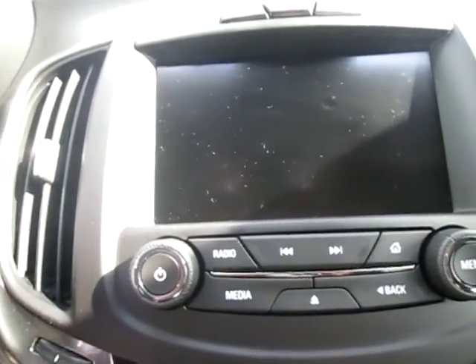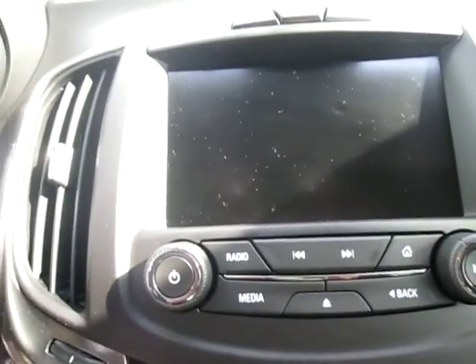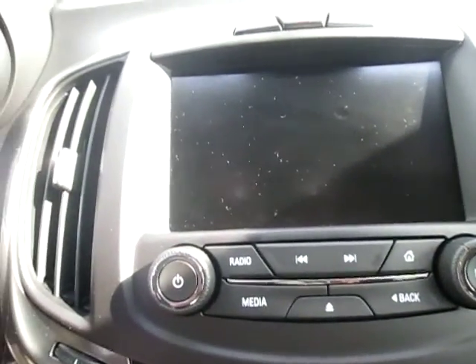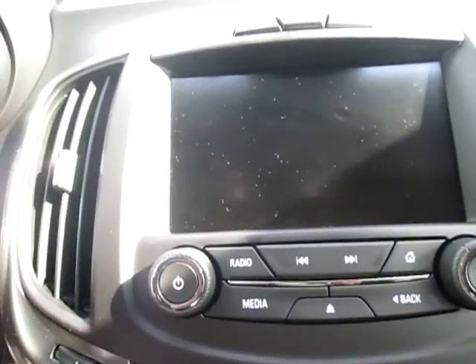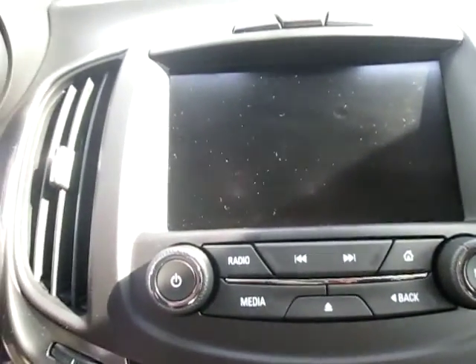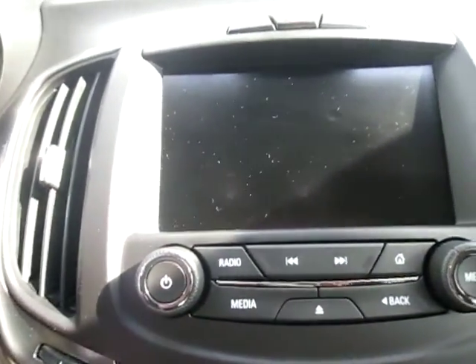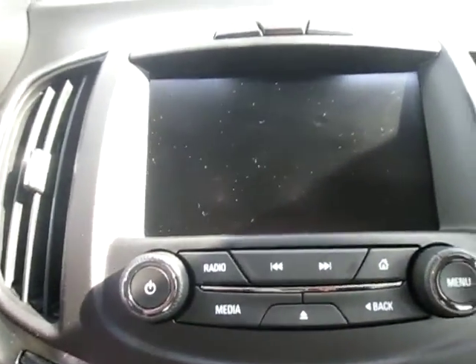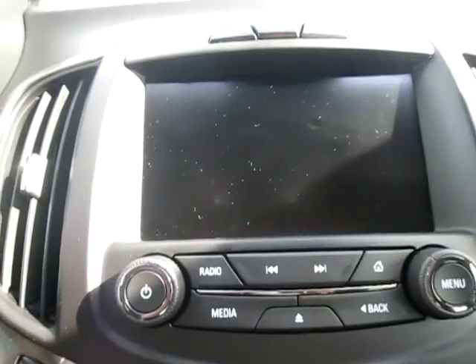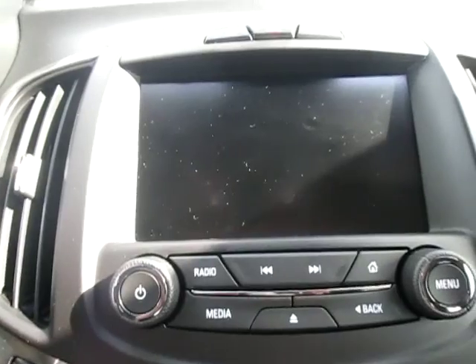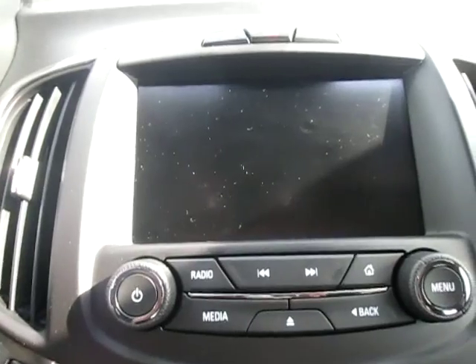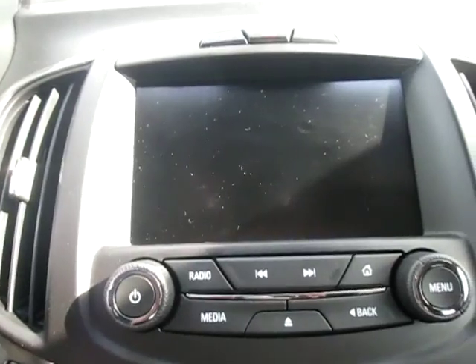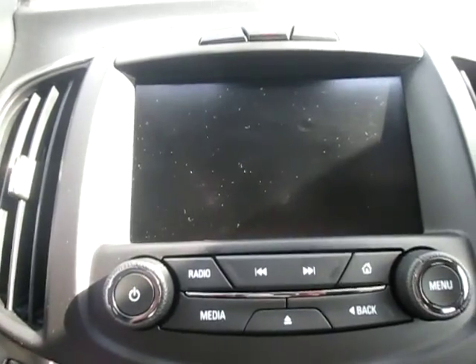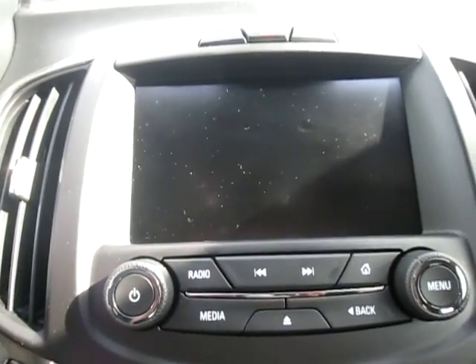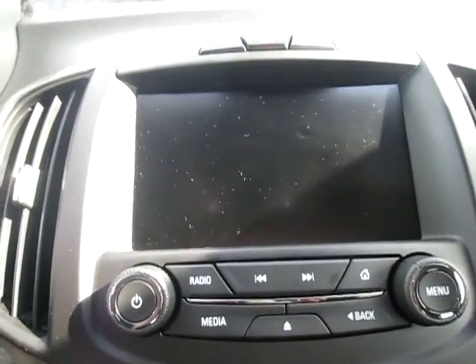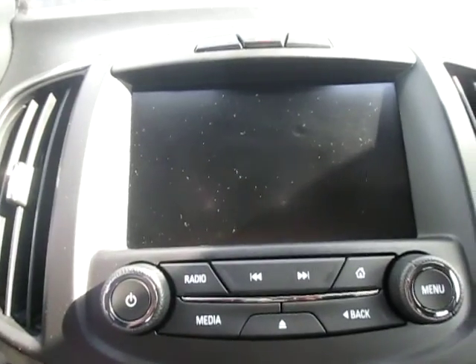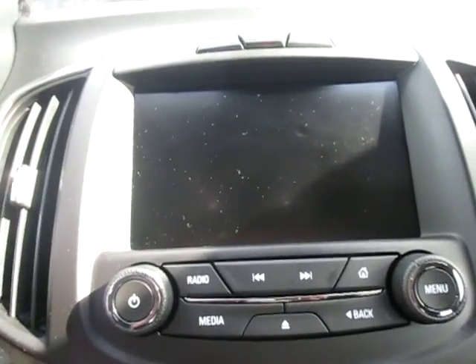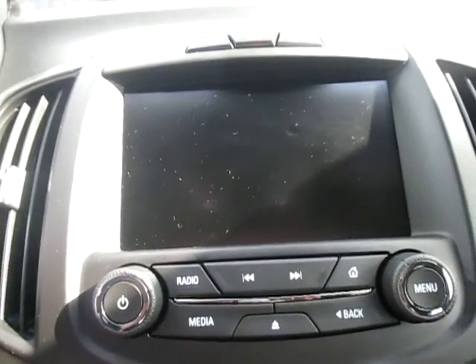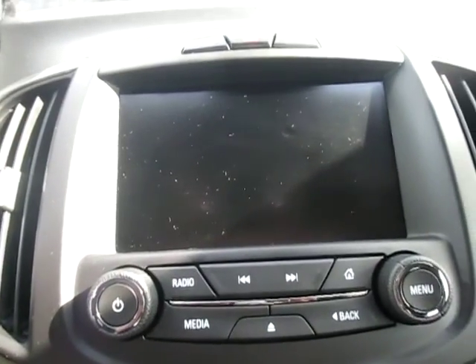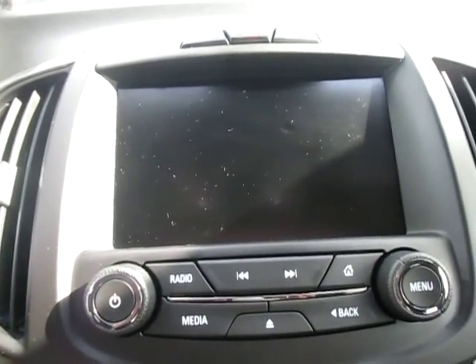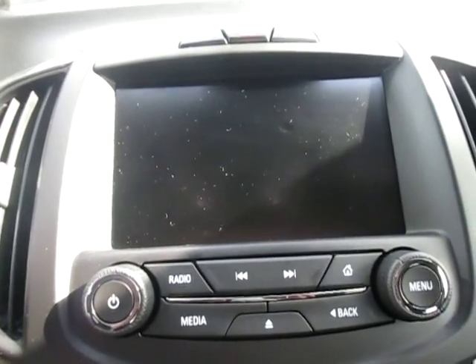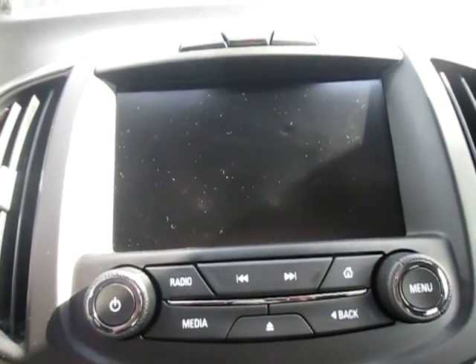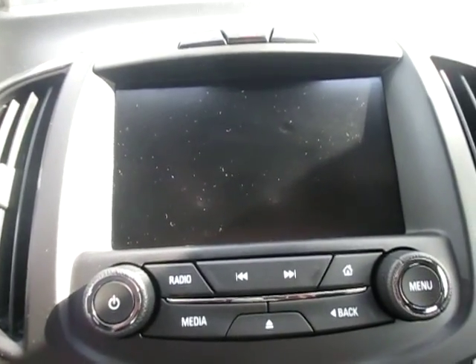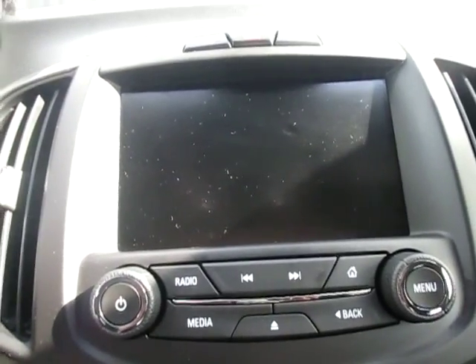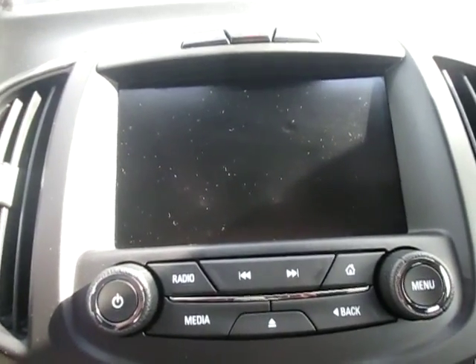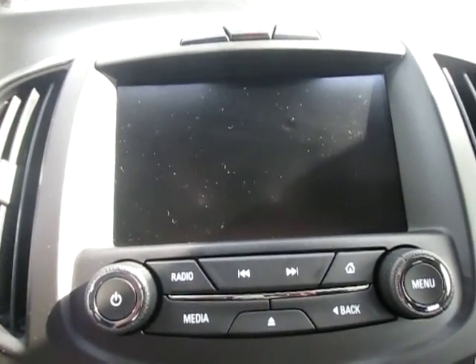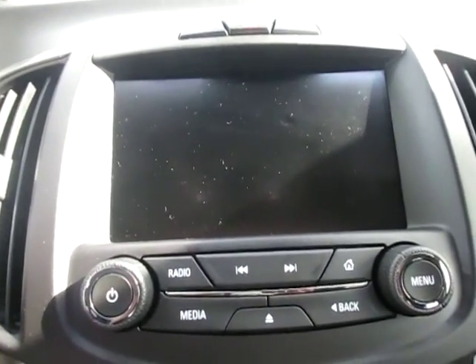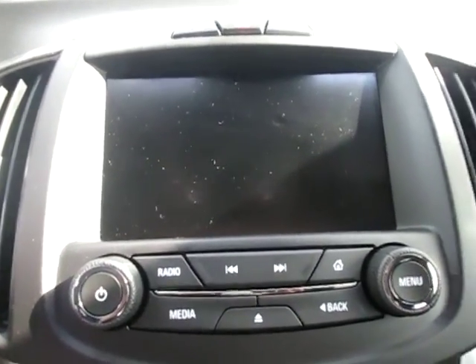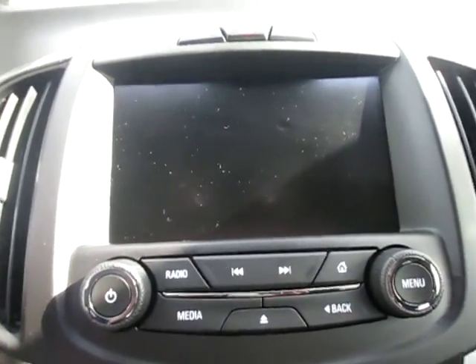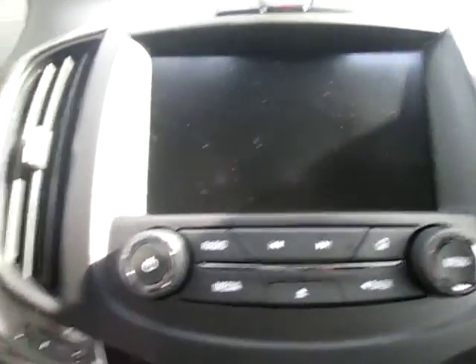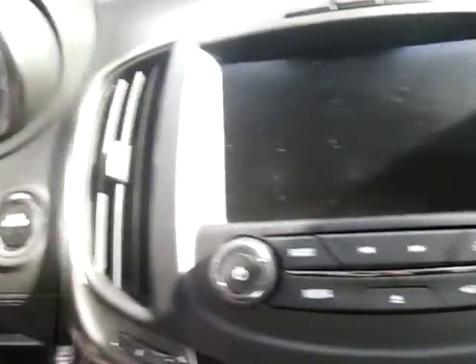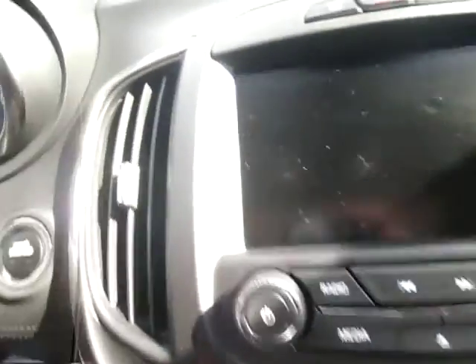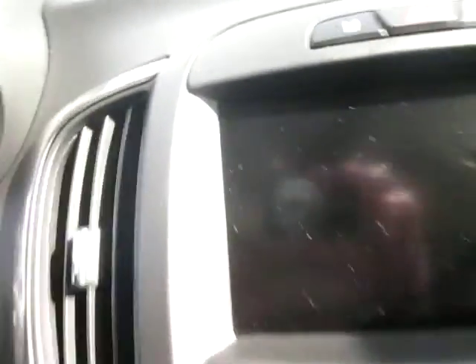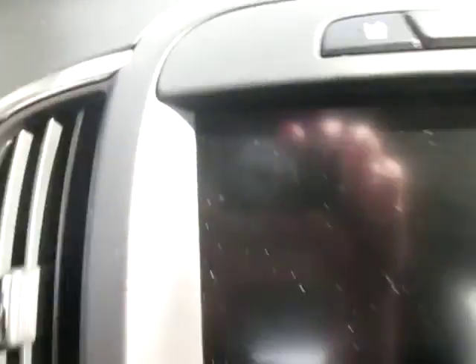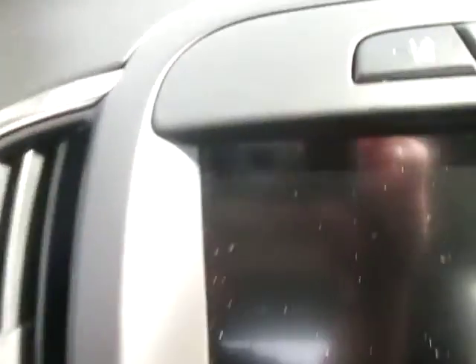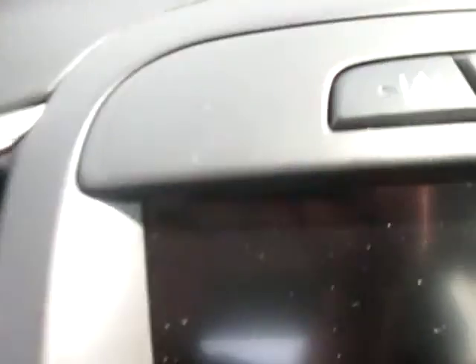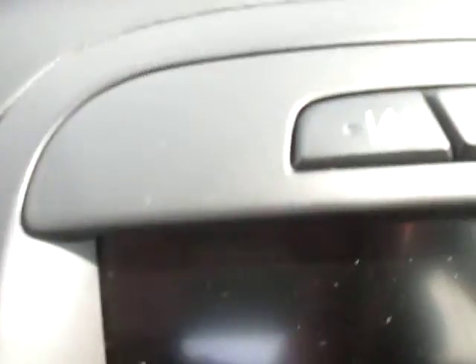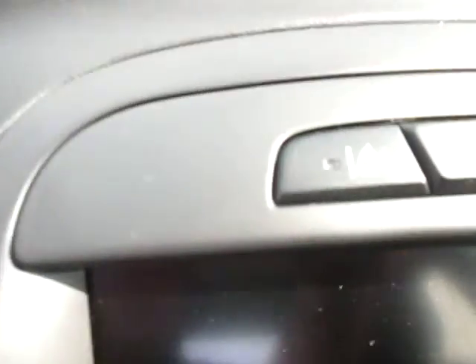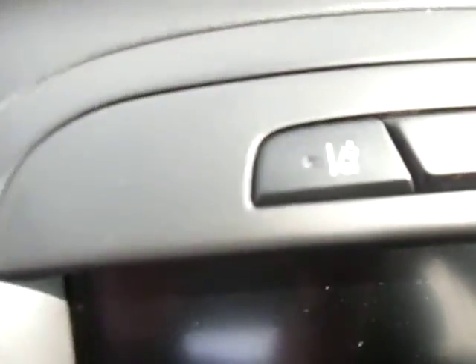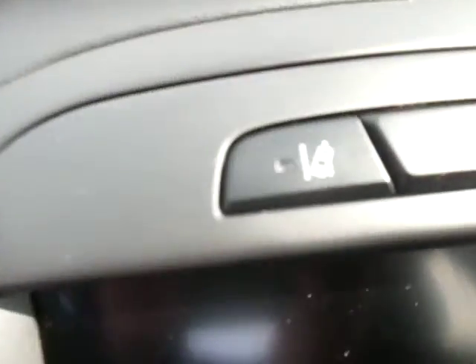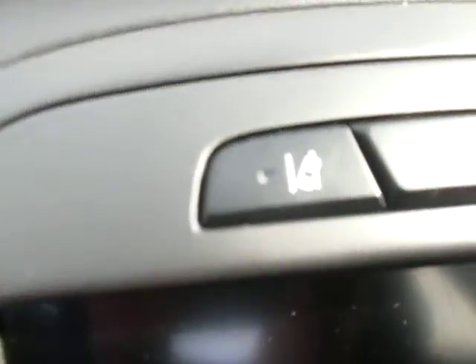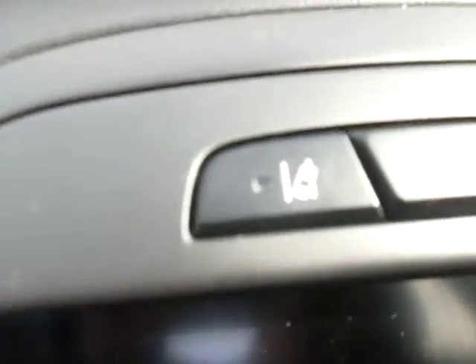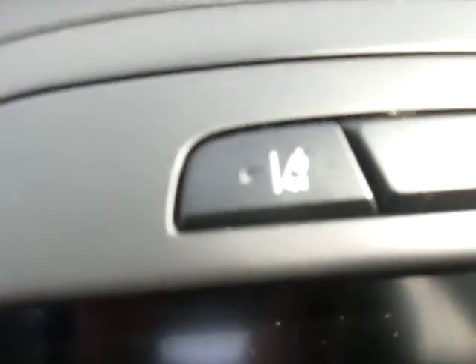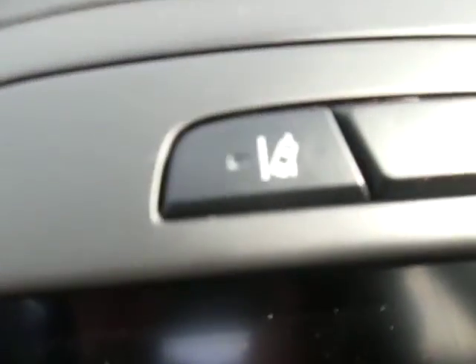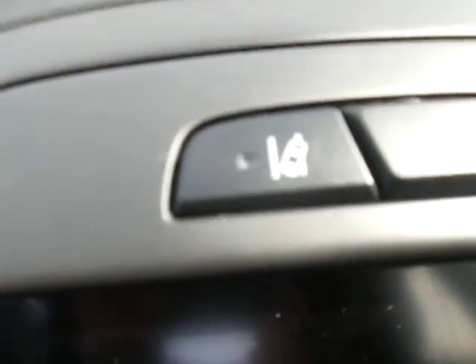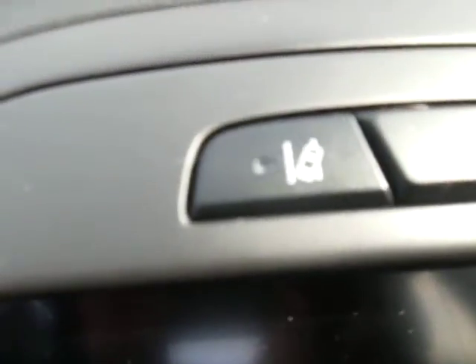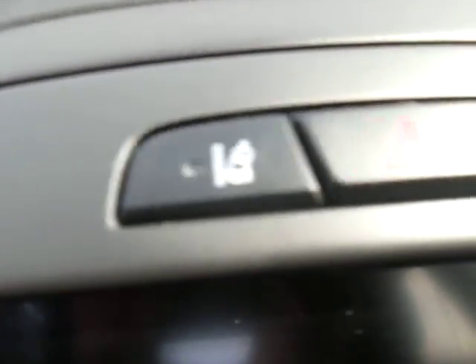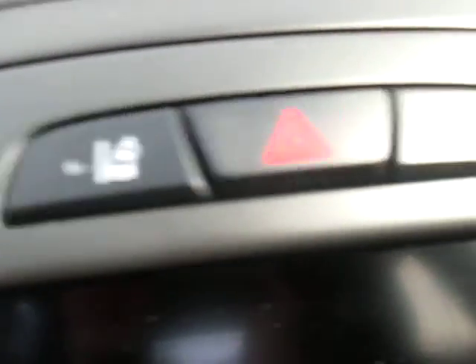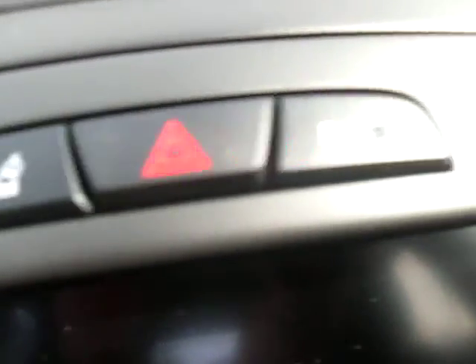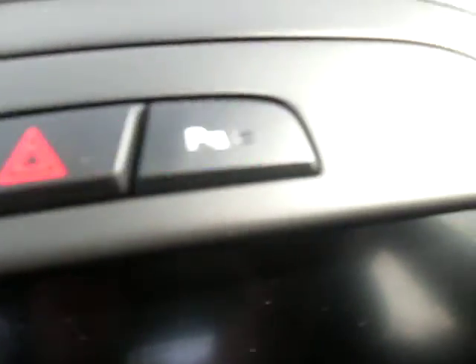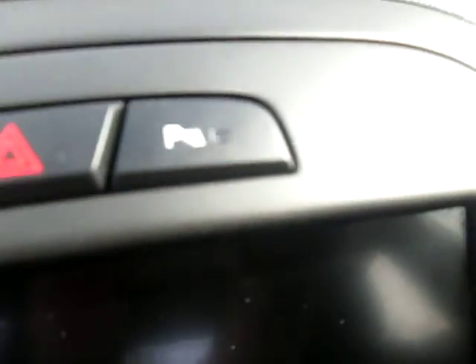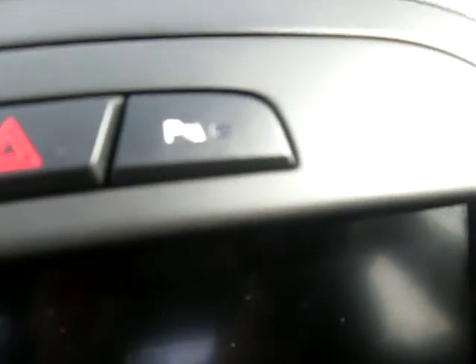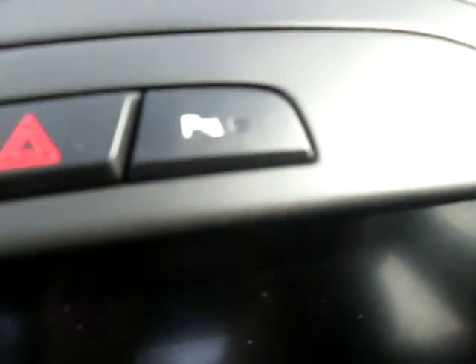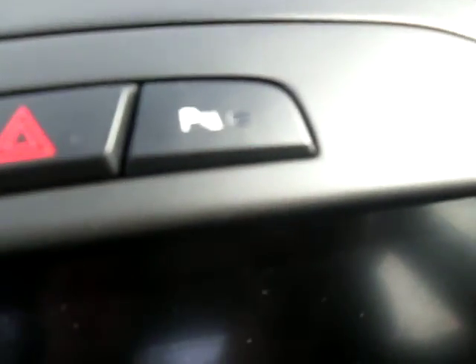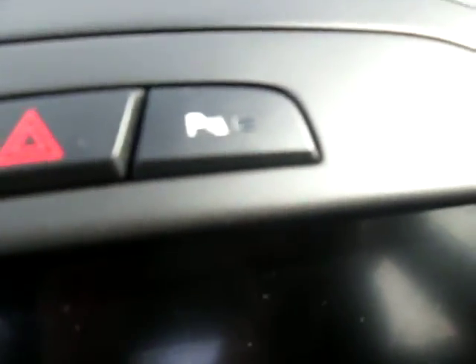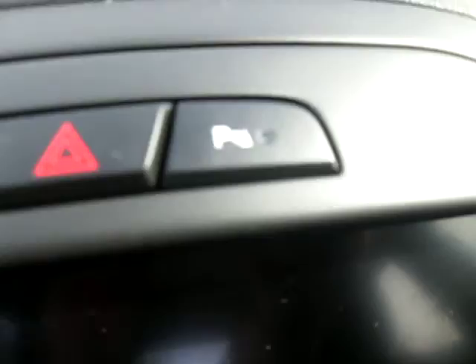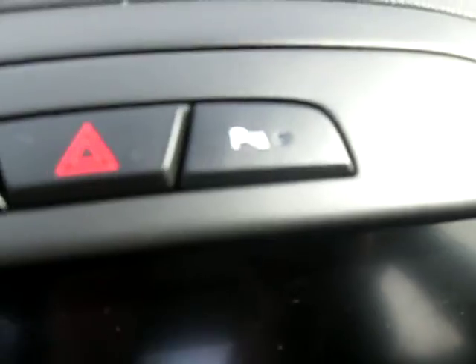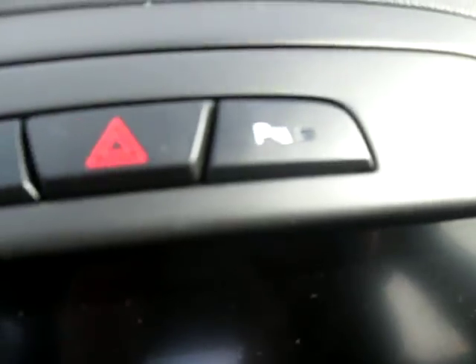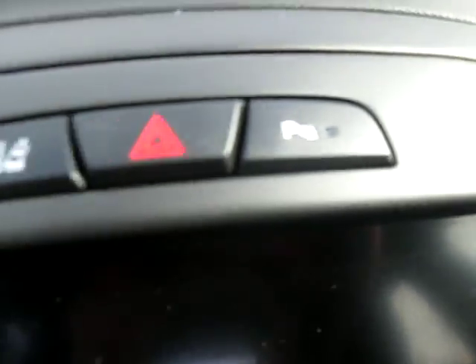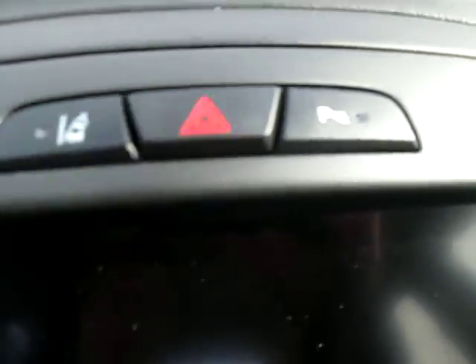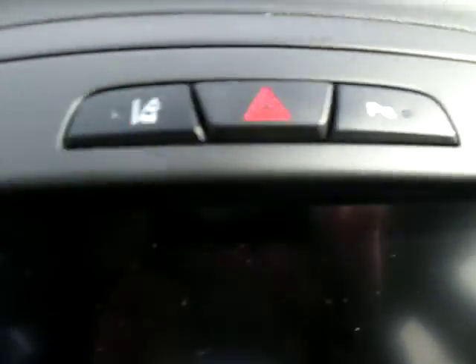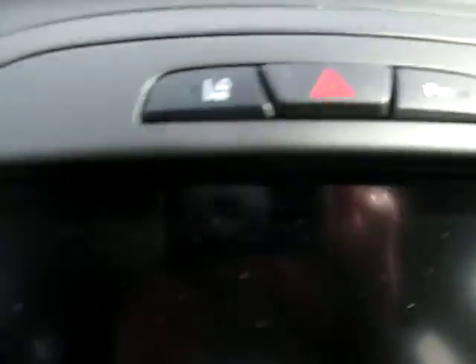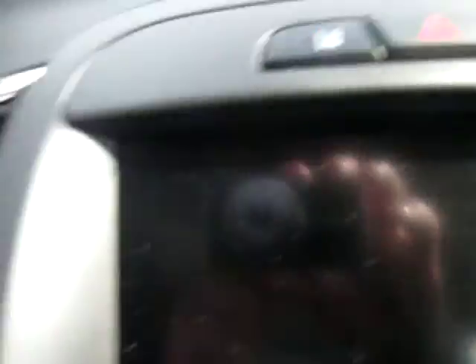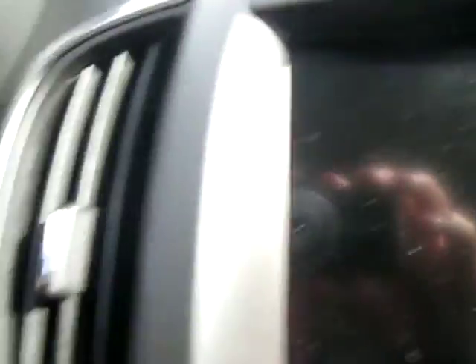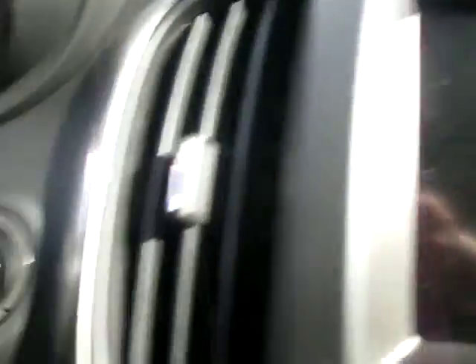It also has navigation, weather, and a backup camera. We have our lane departure sensor right there as well as our parking sensor right there.